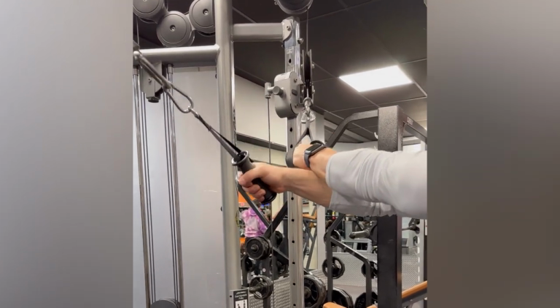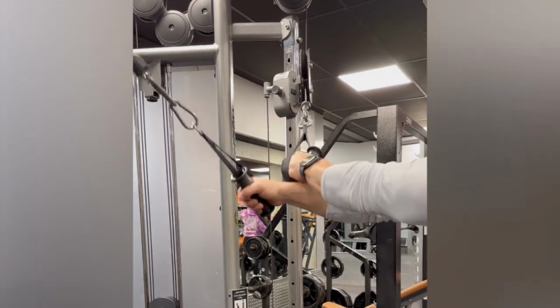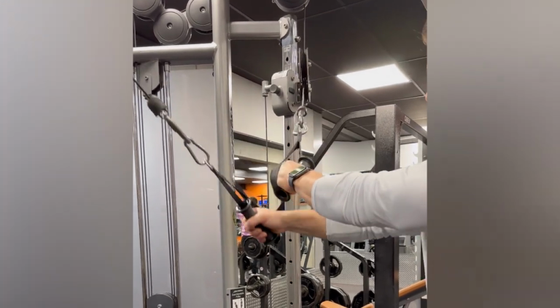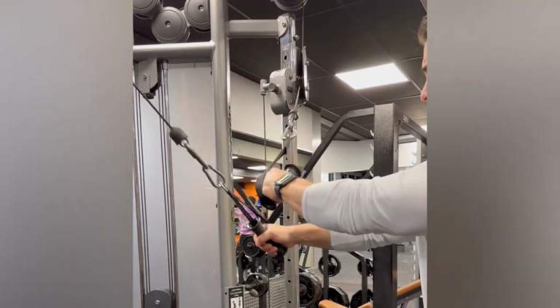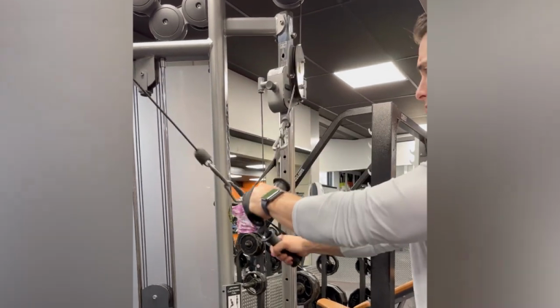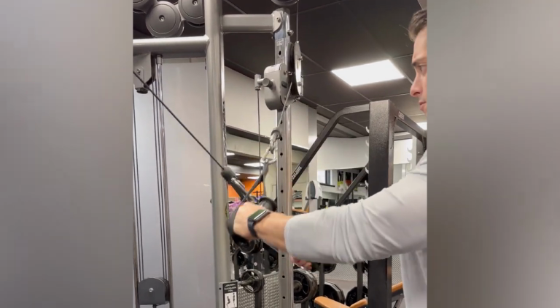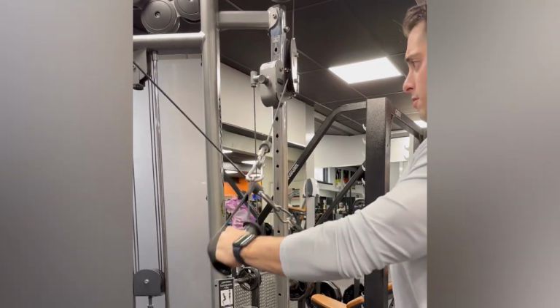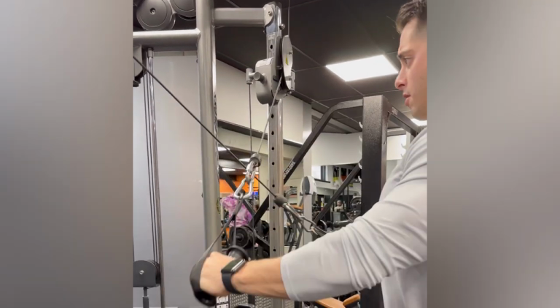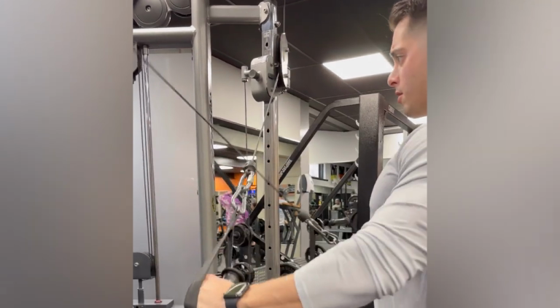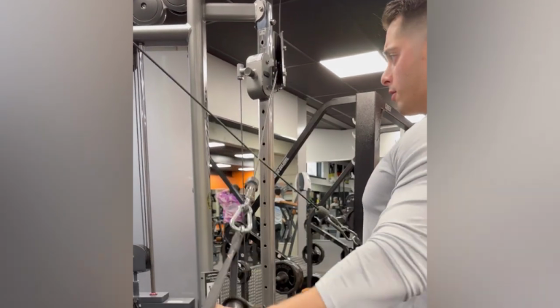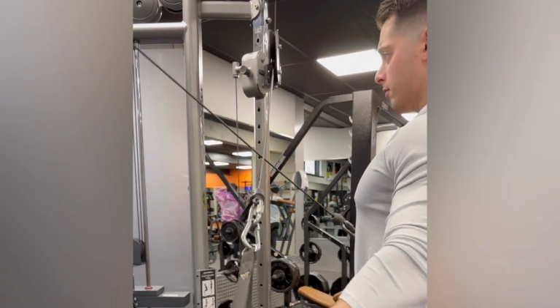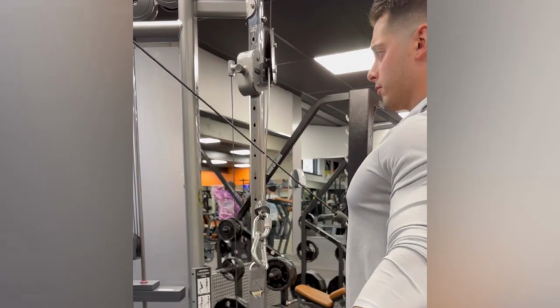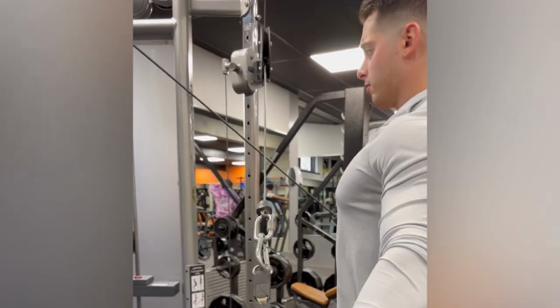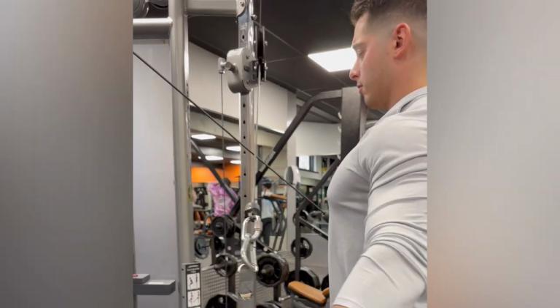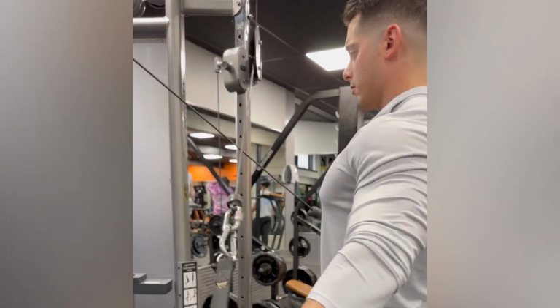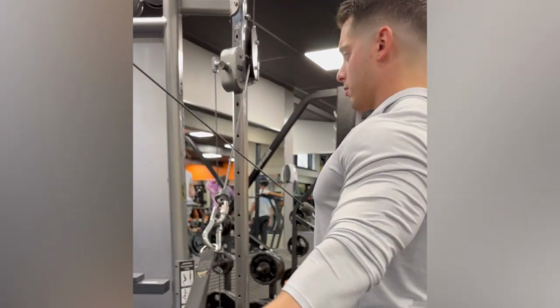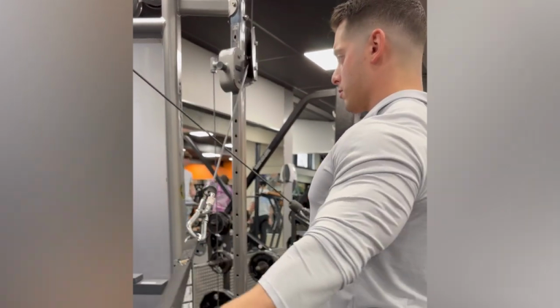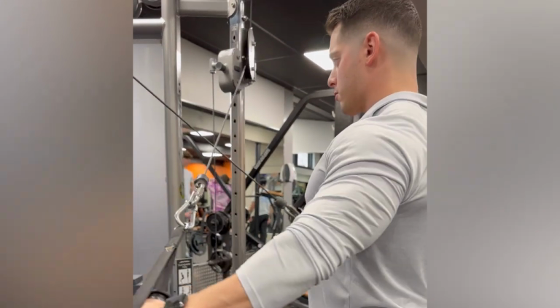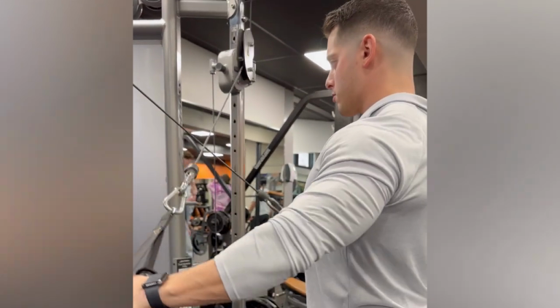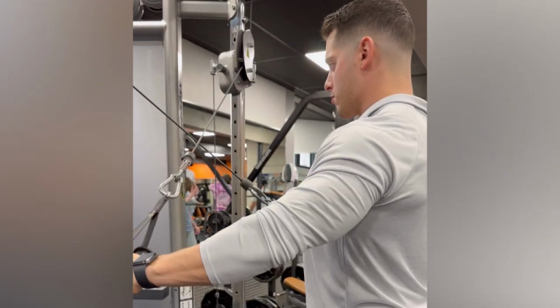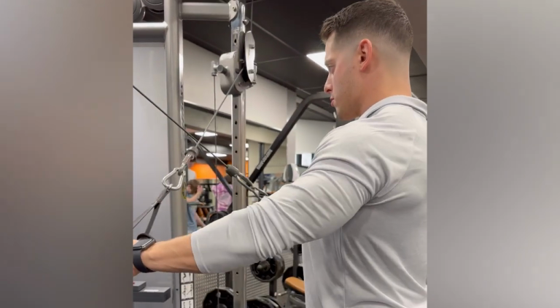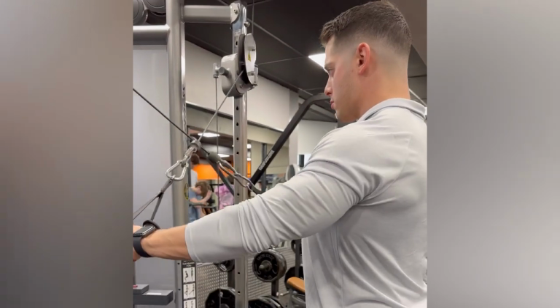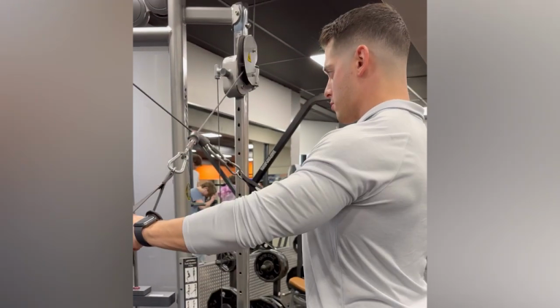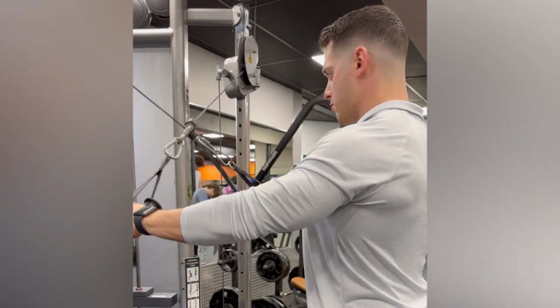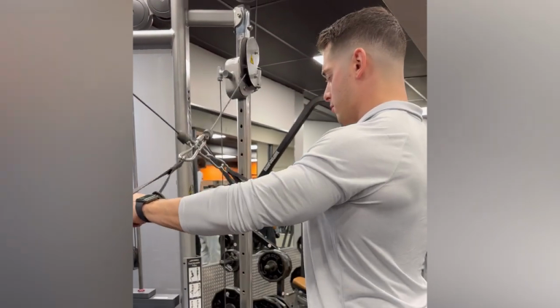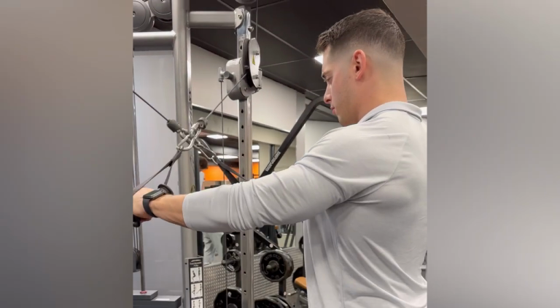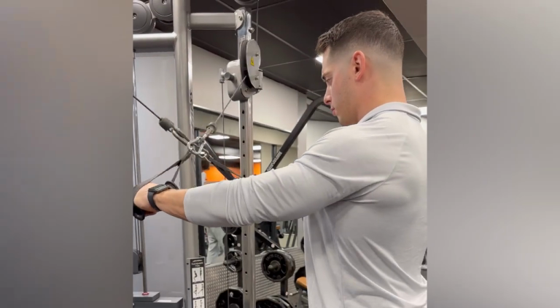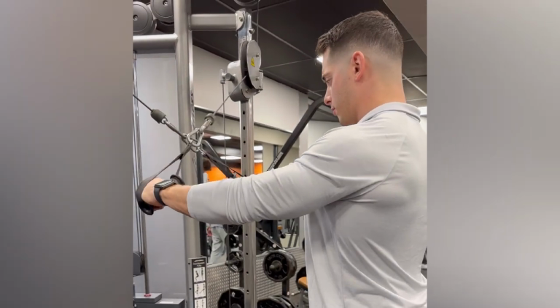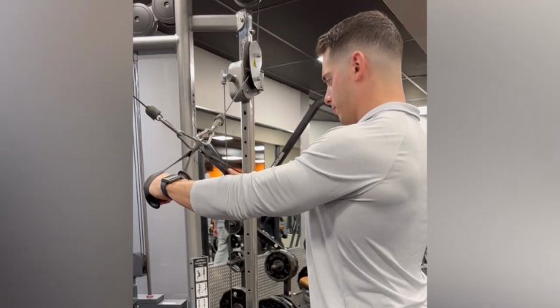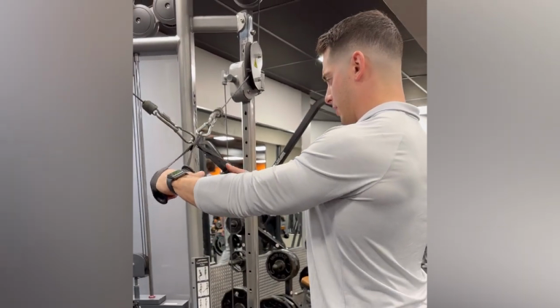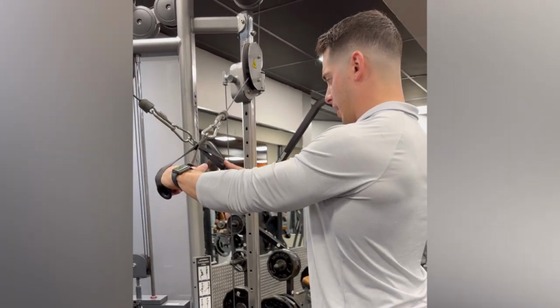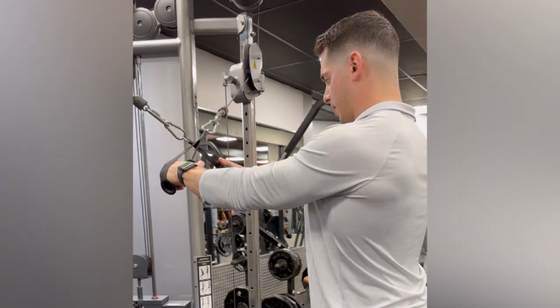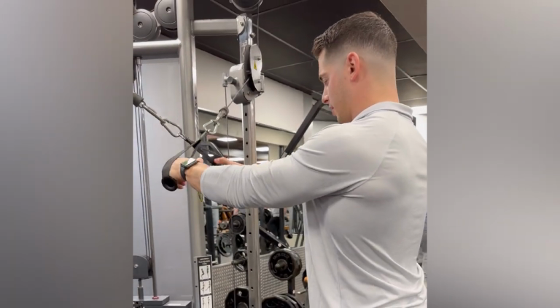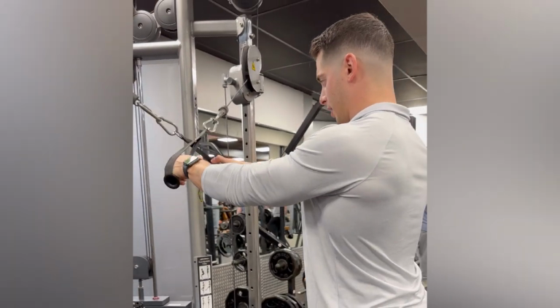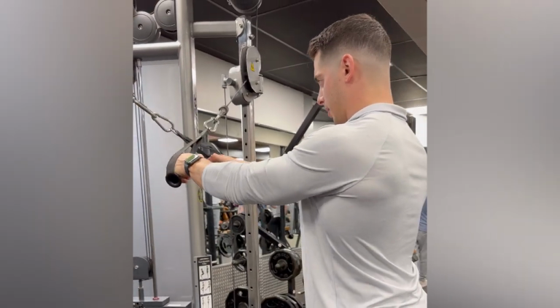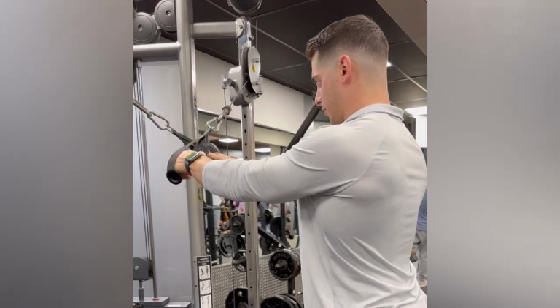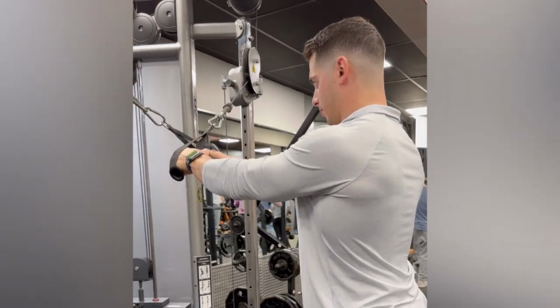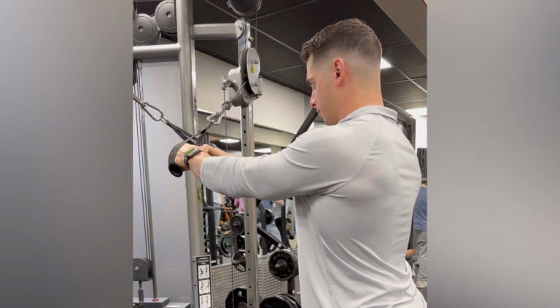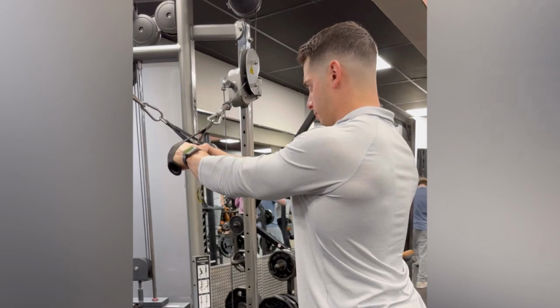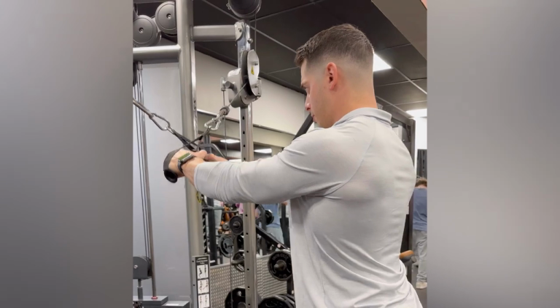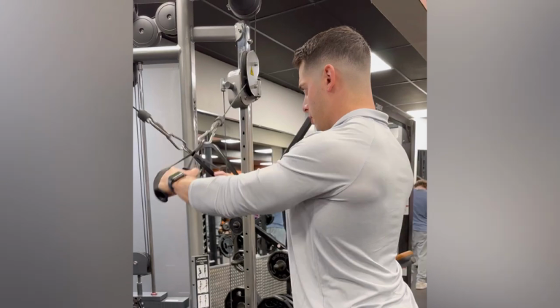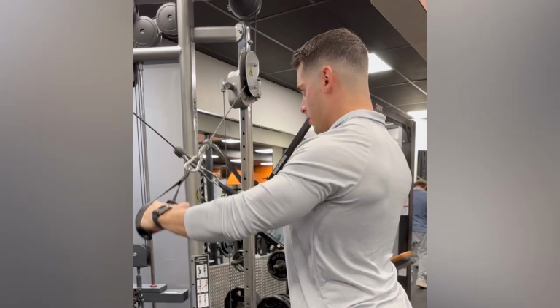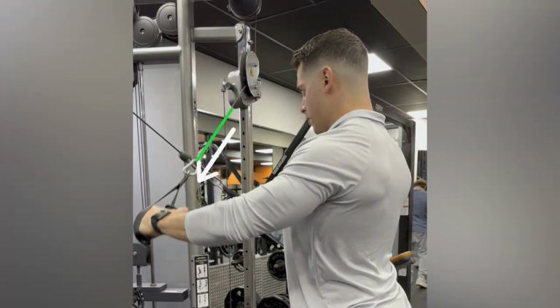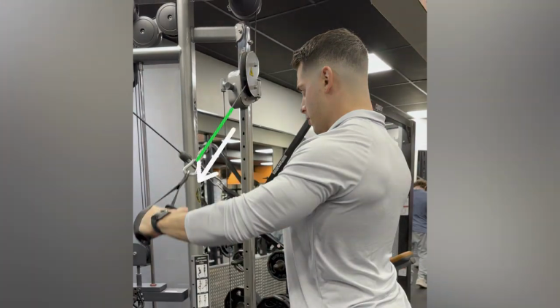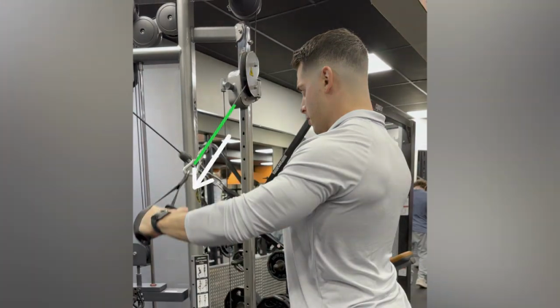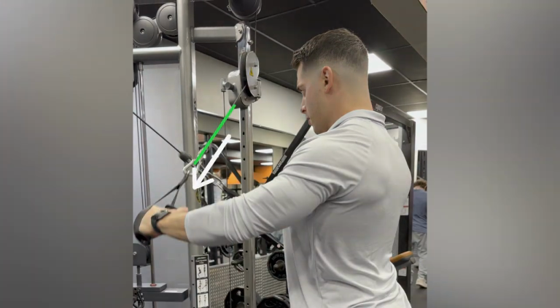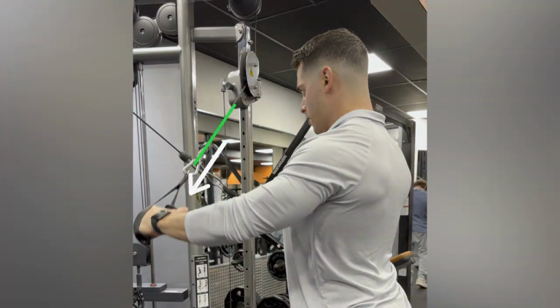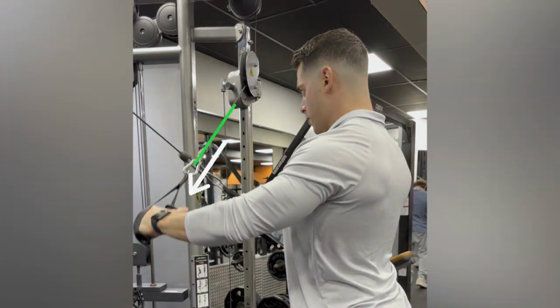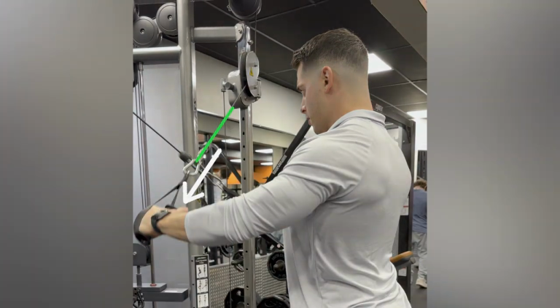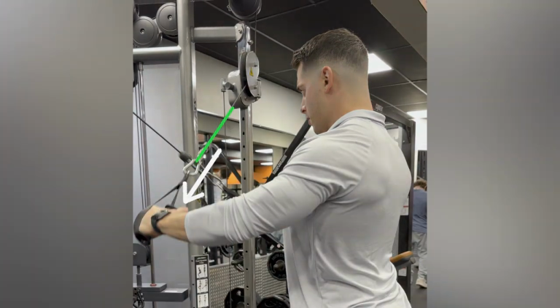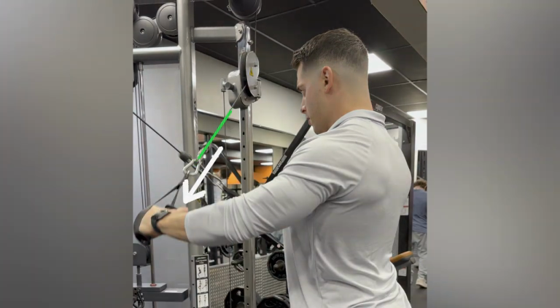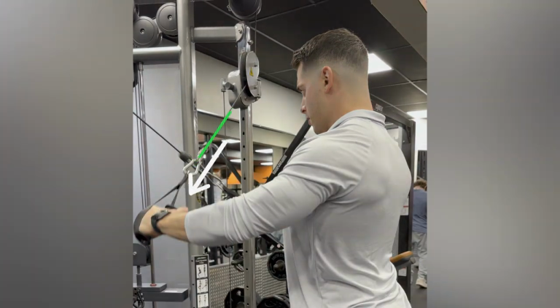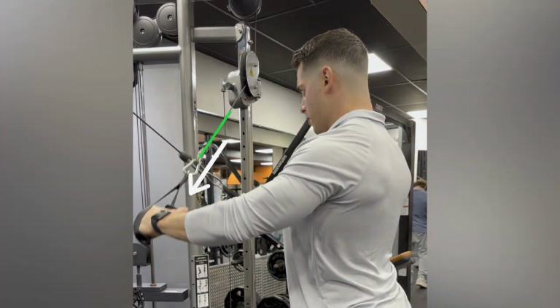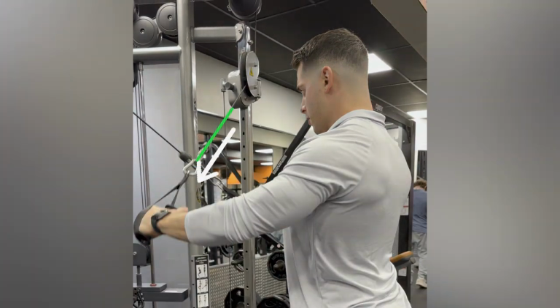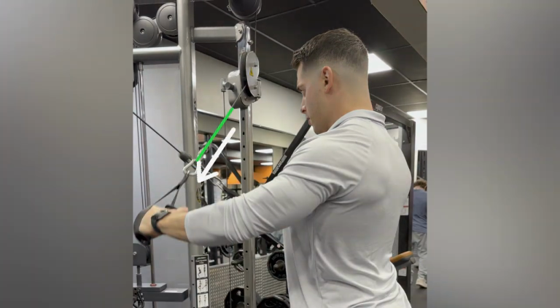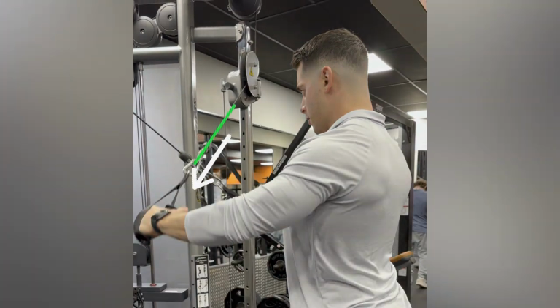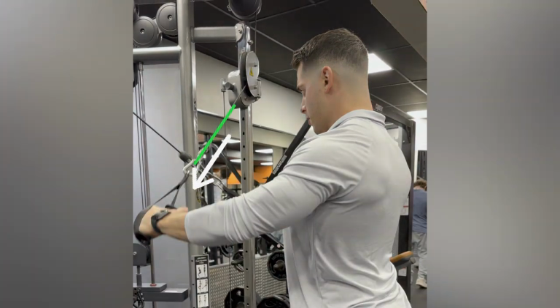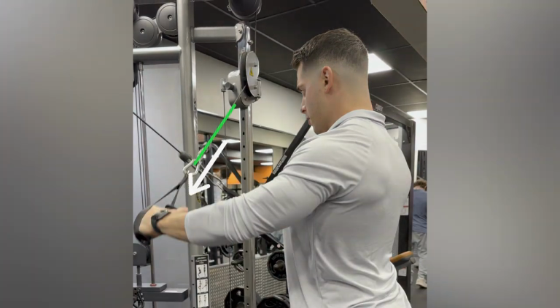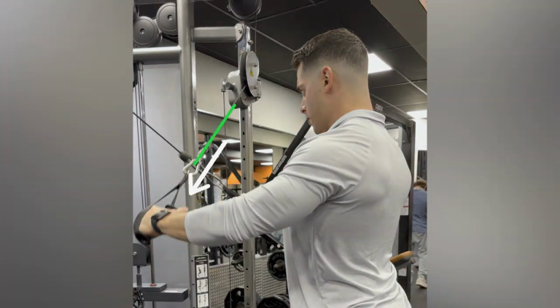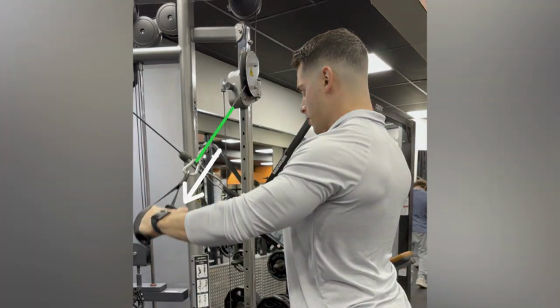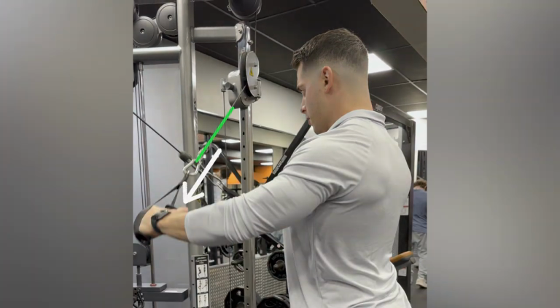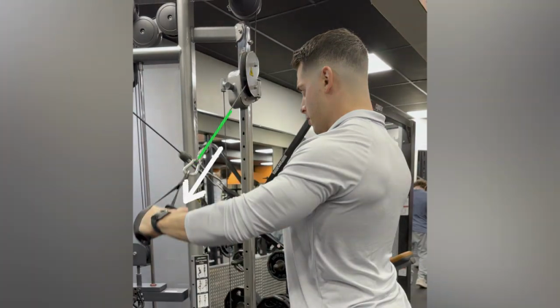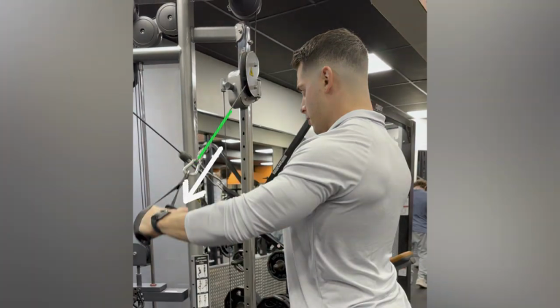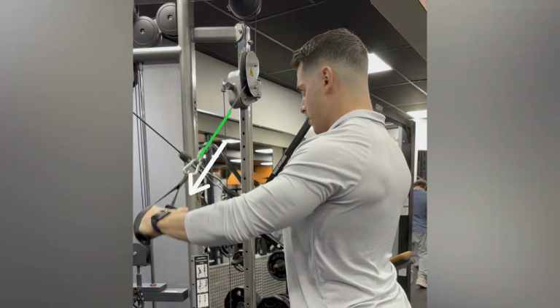Start by grabbing the opposite cable with the opposite arm, with the straight arm pulled down and away, making an X pattern with the cables.